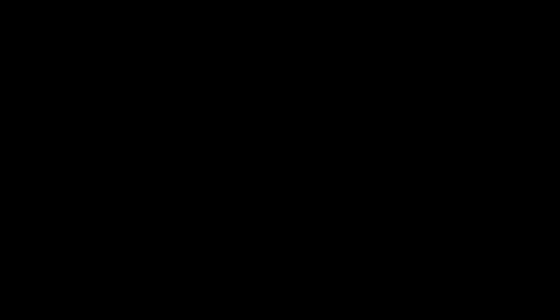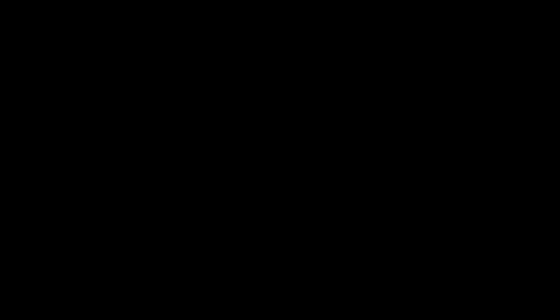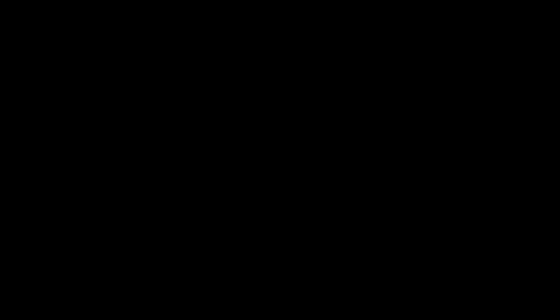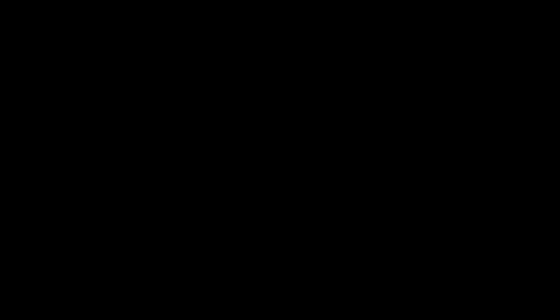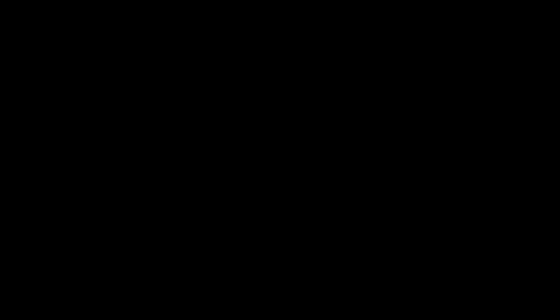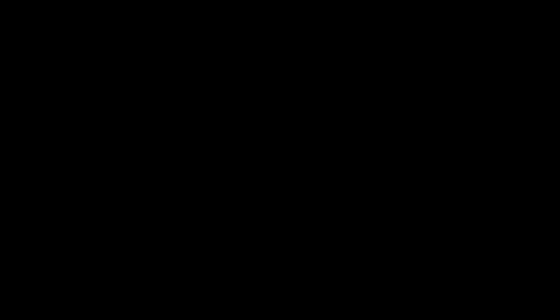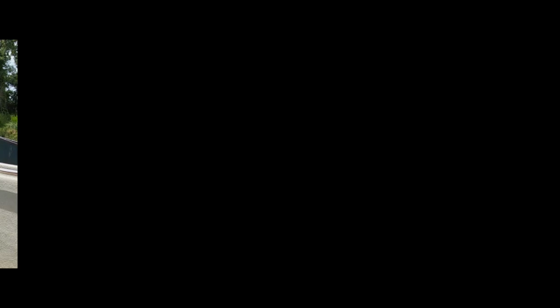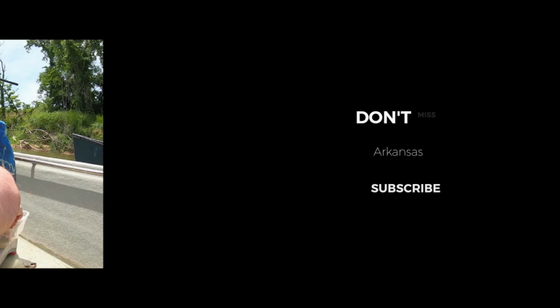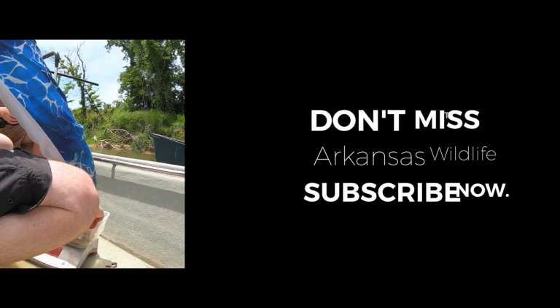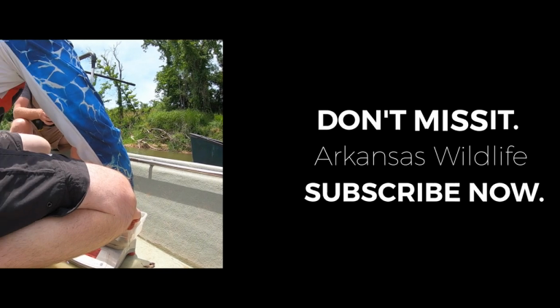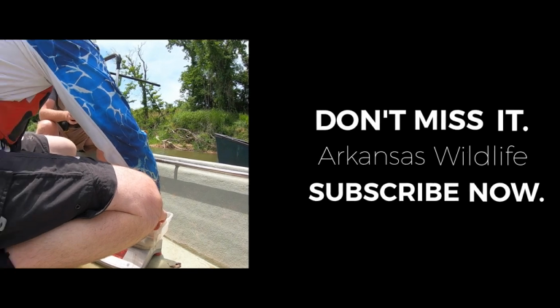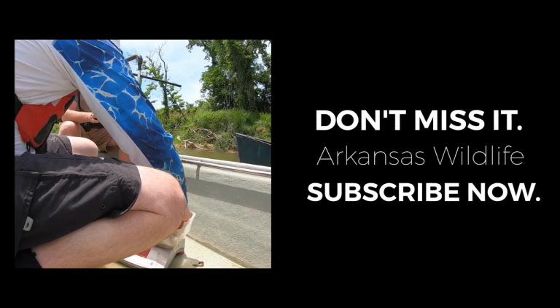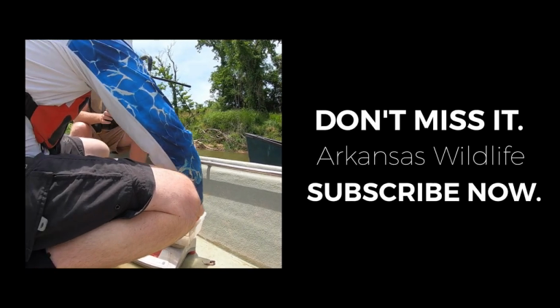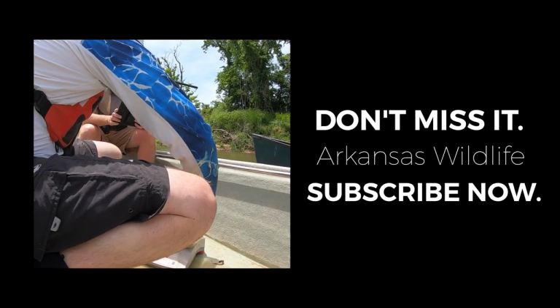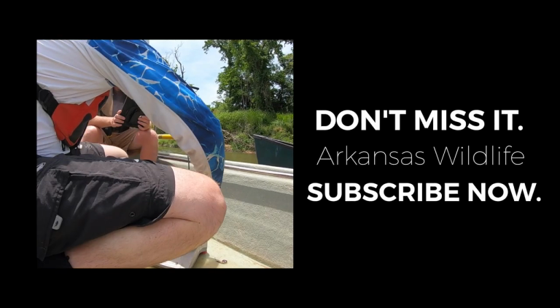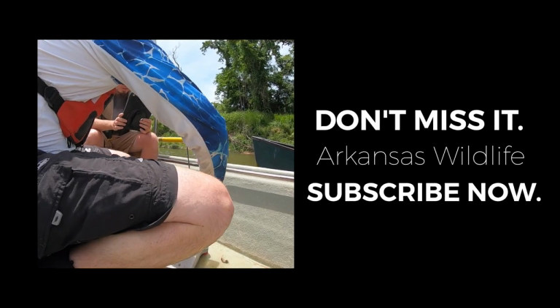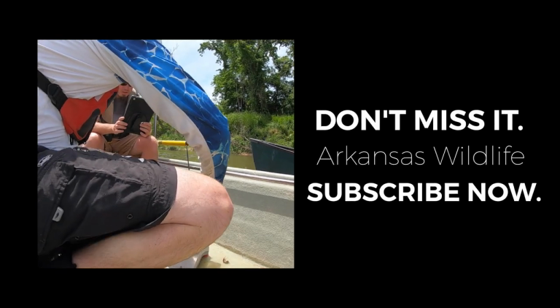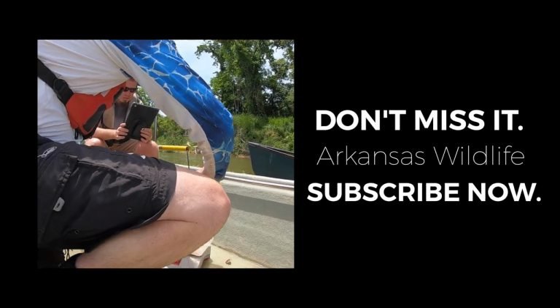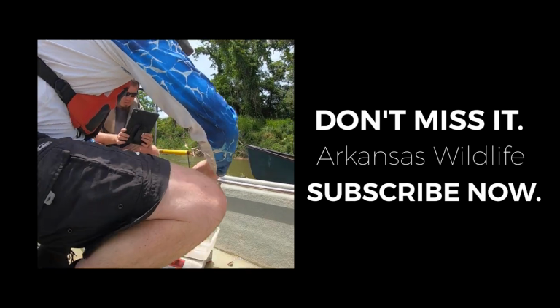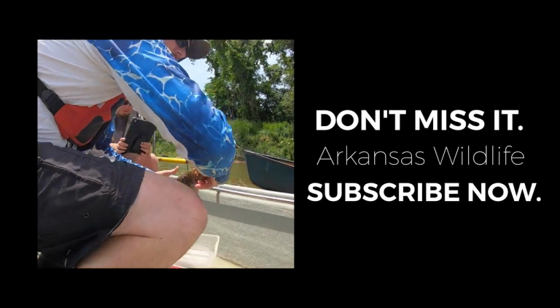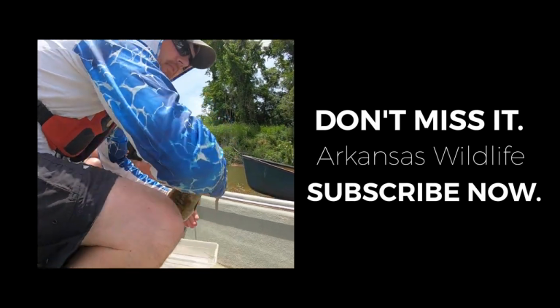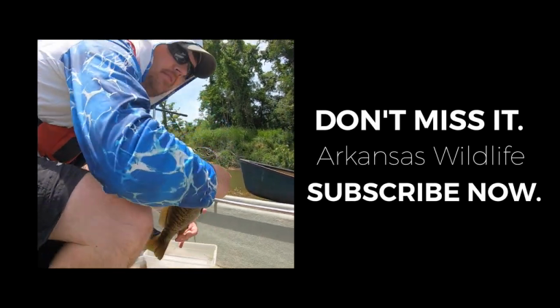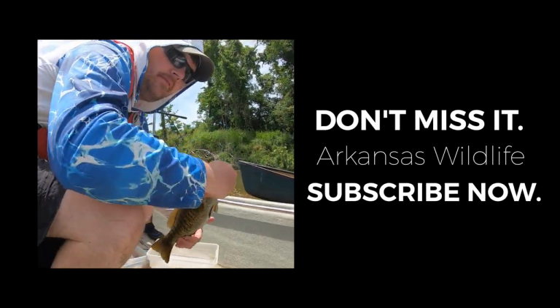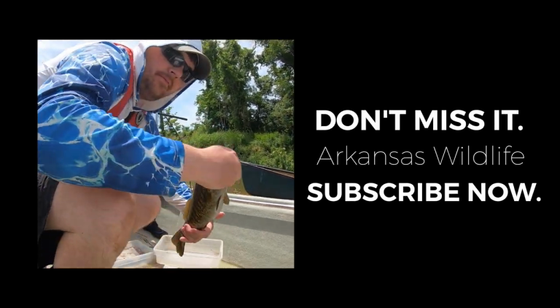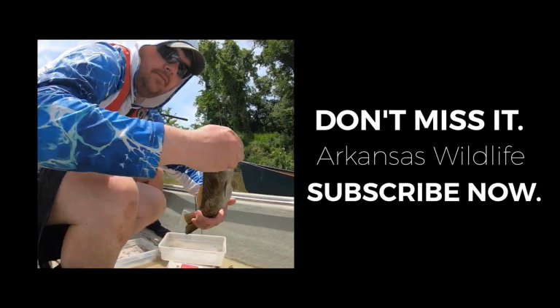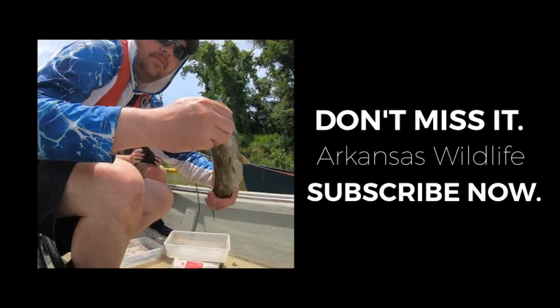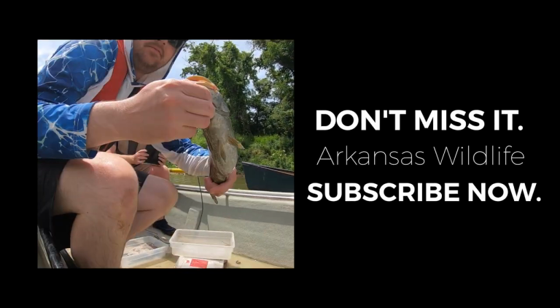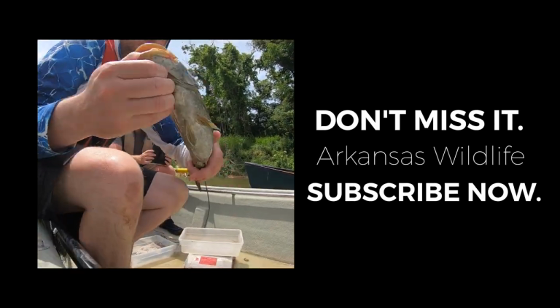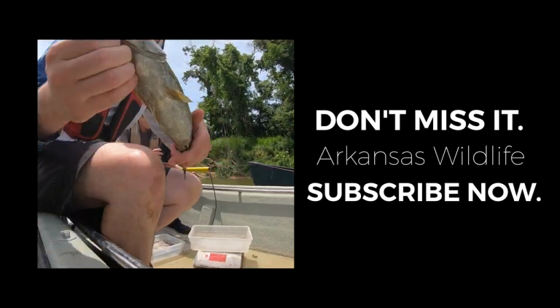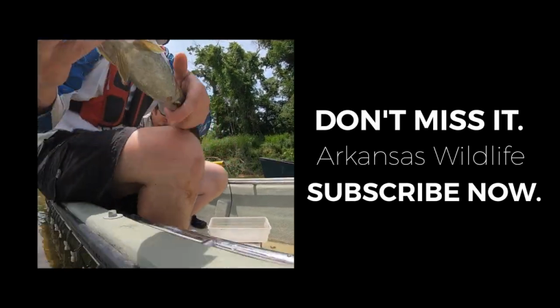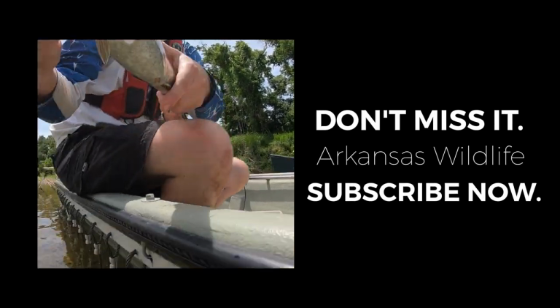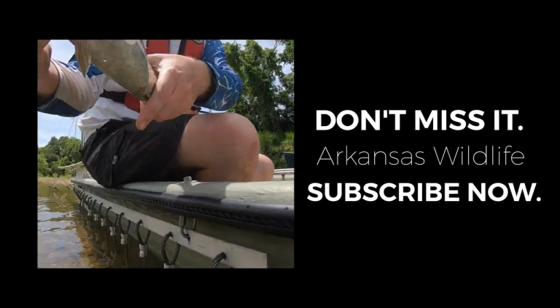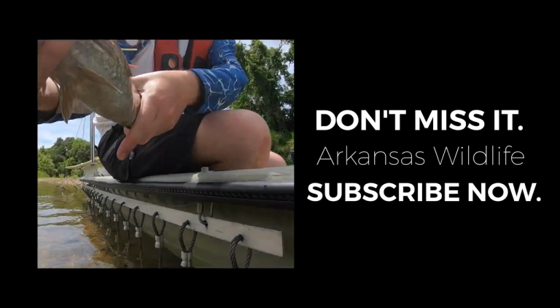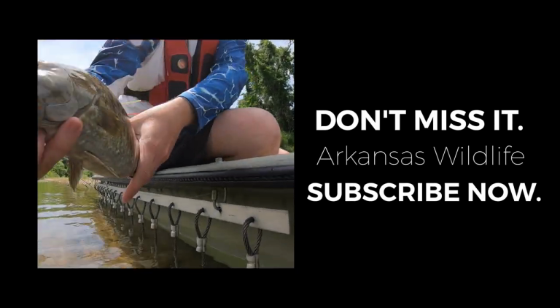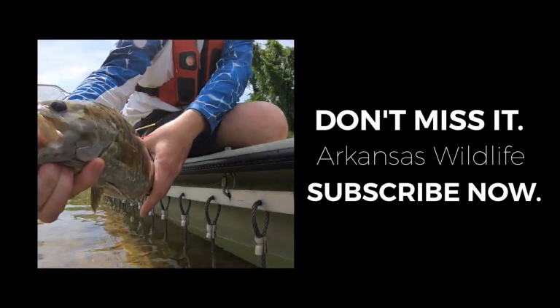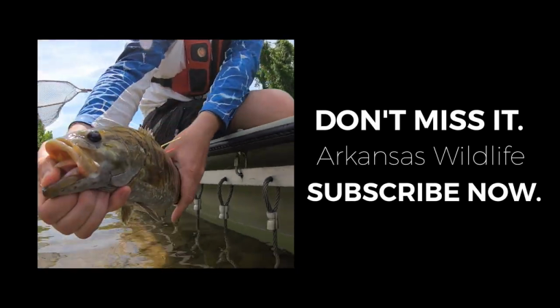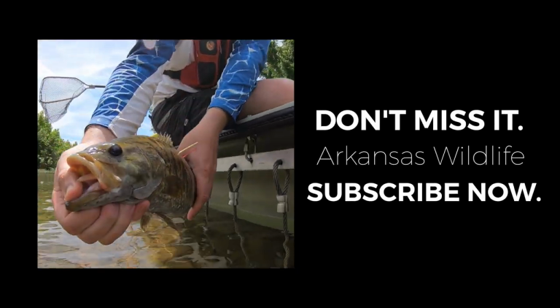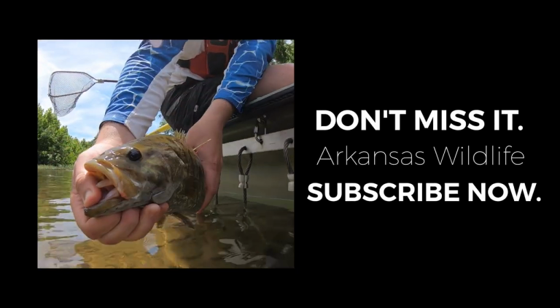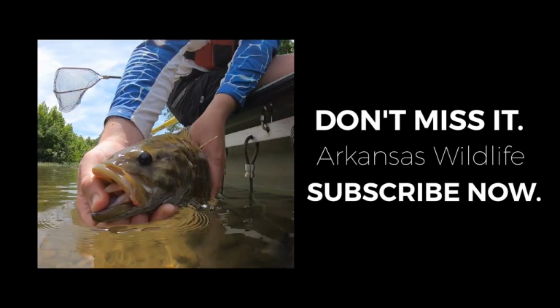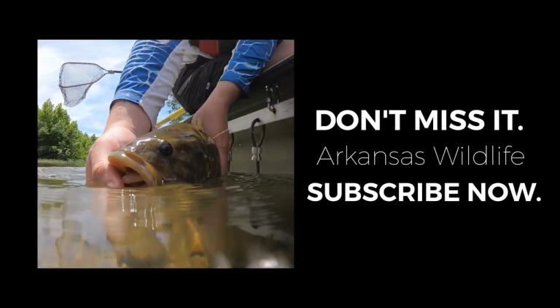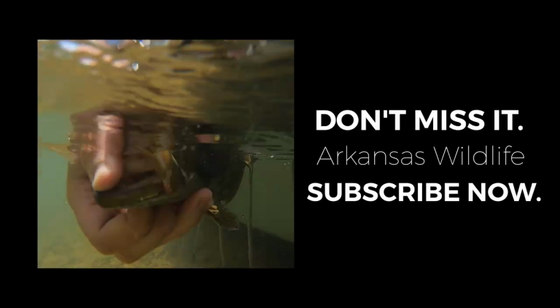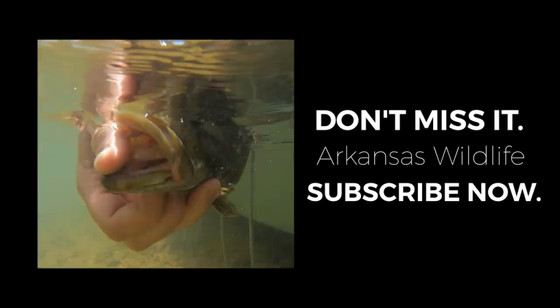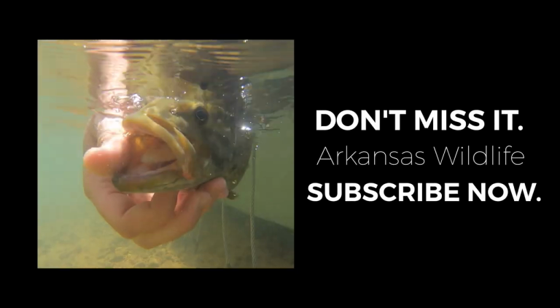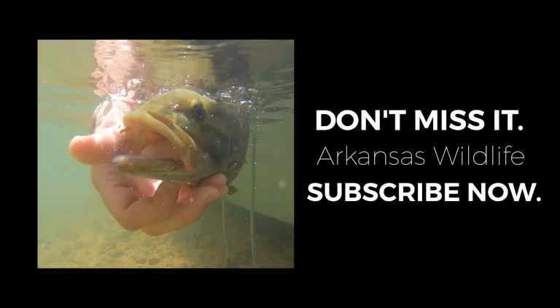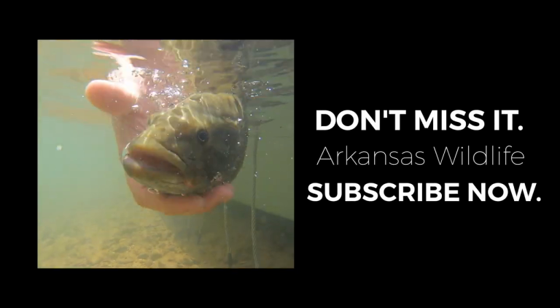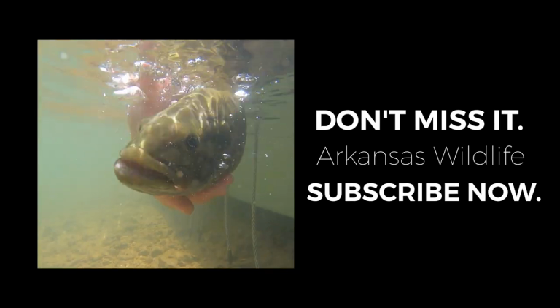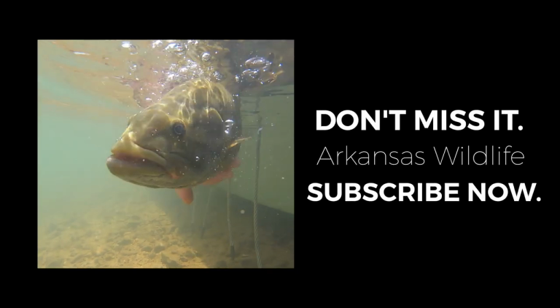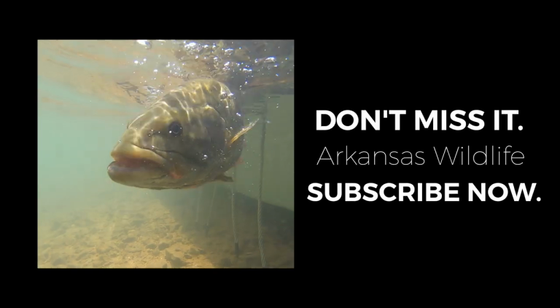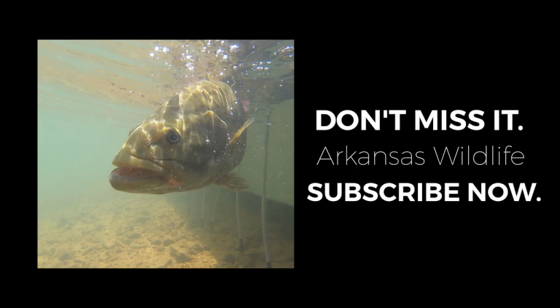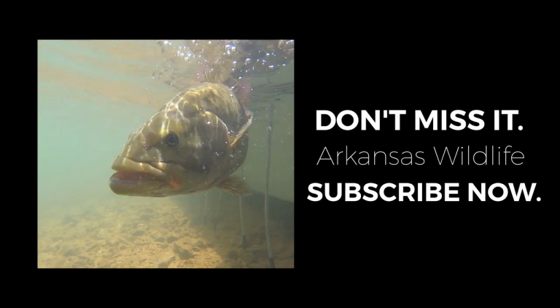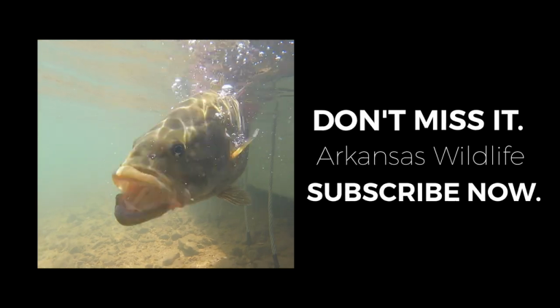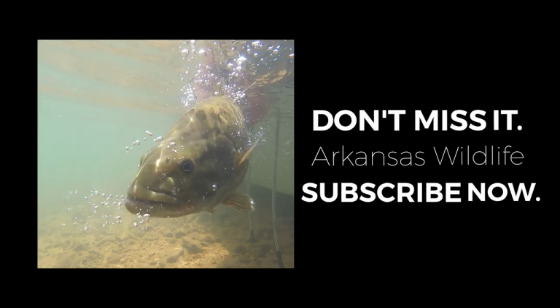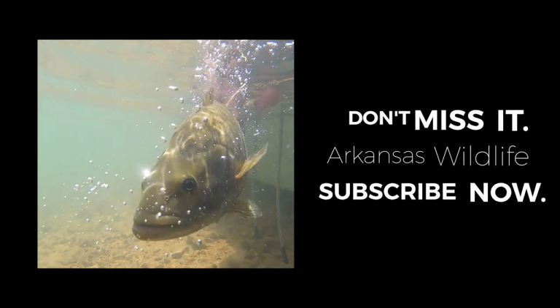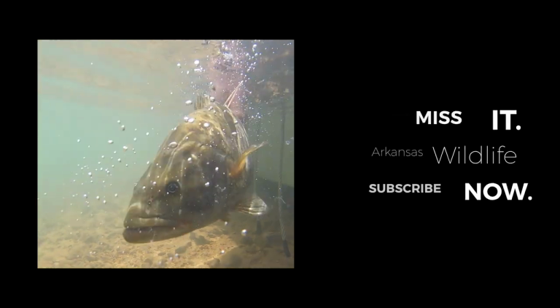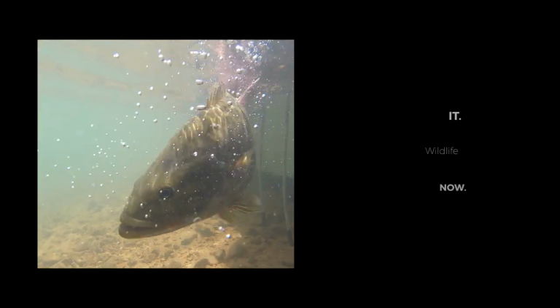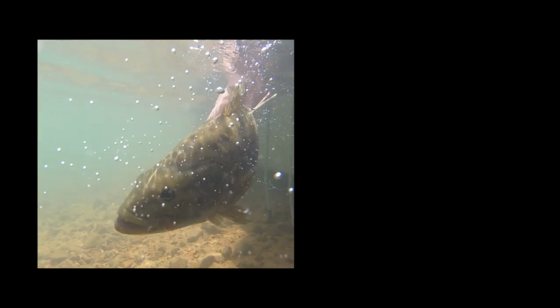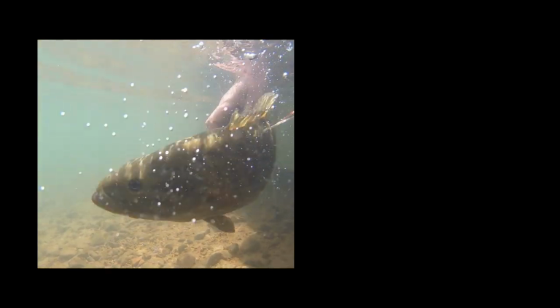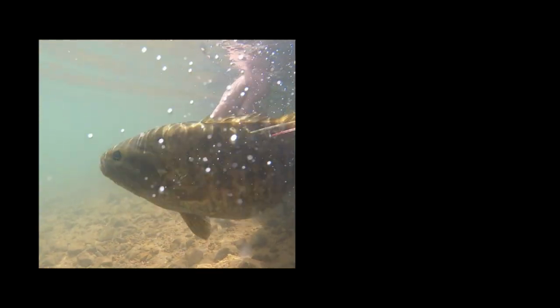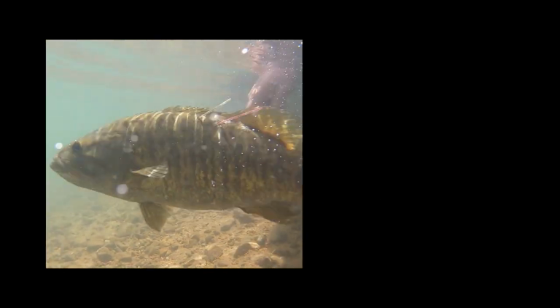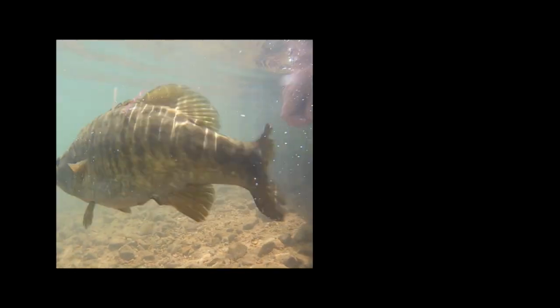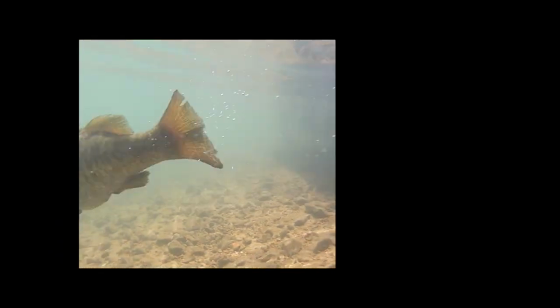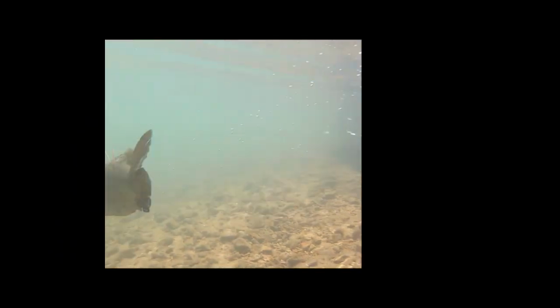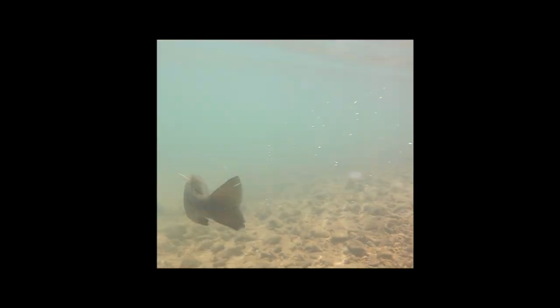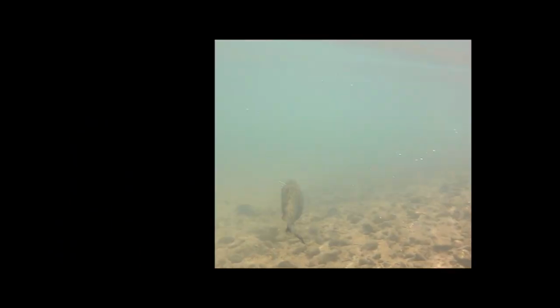If you enjoy the Natural State's great outdoors, hit the subscribe button and get updates about all of our latest videos.